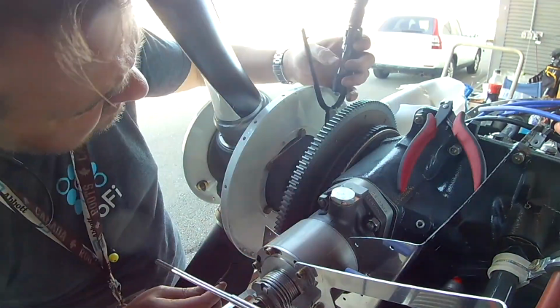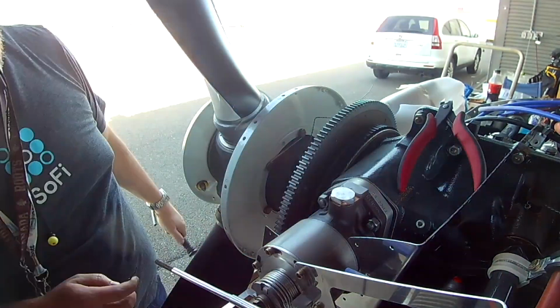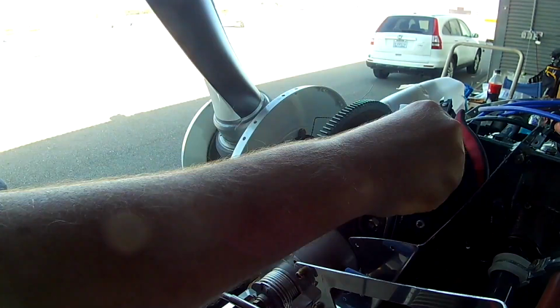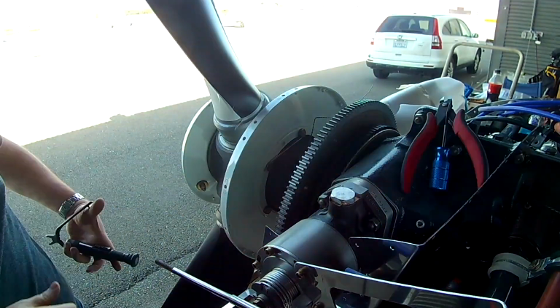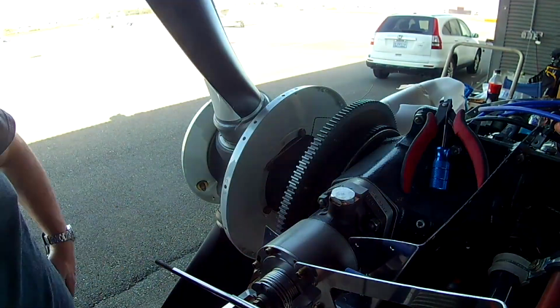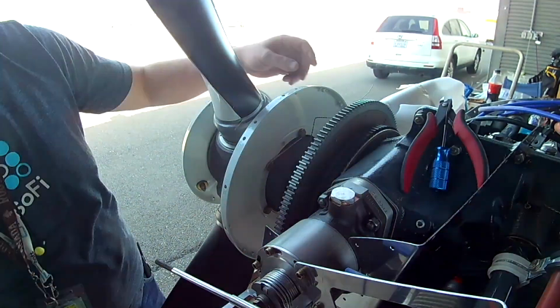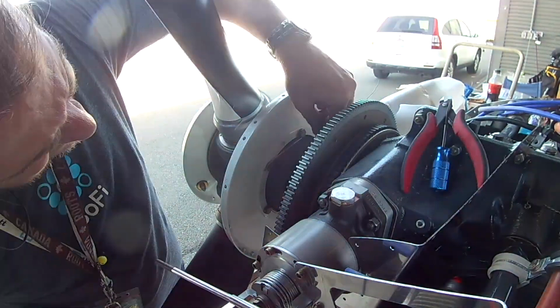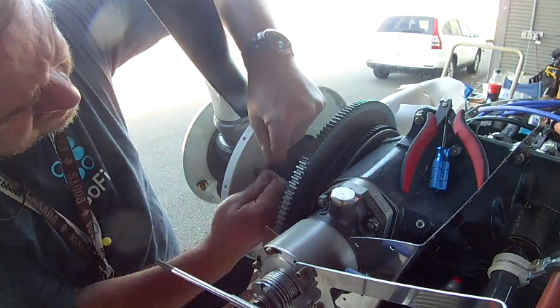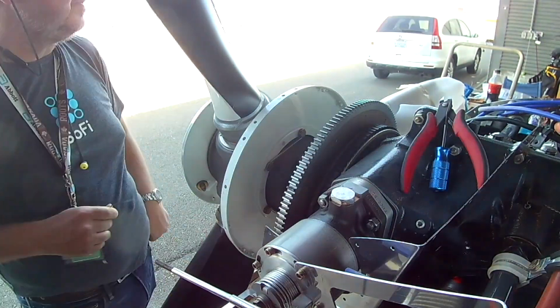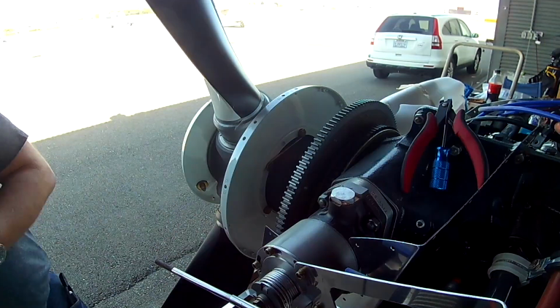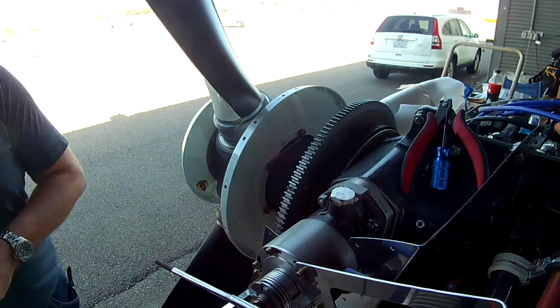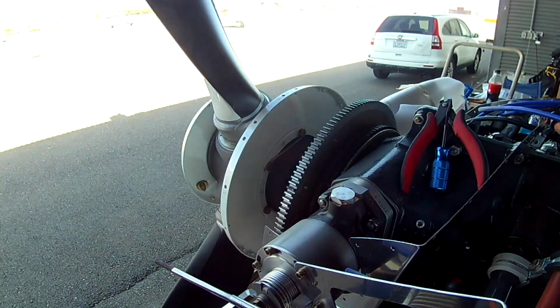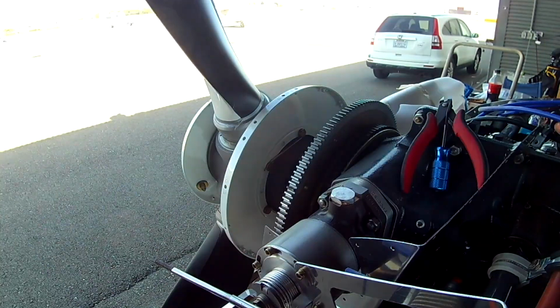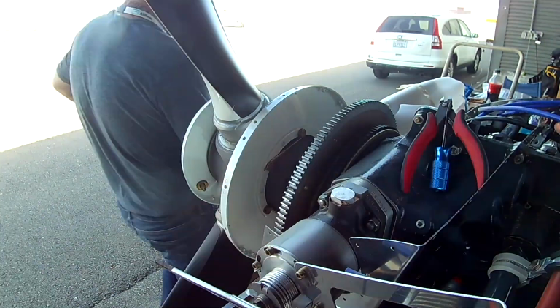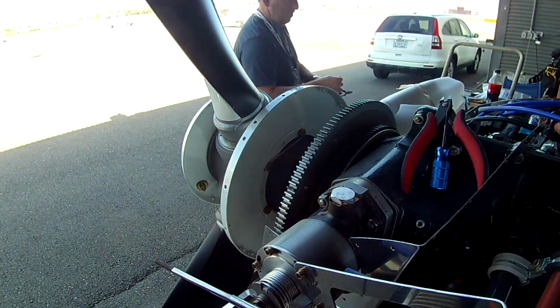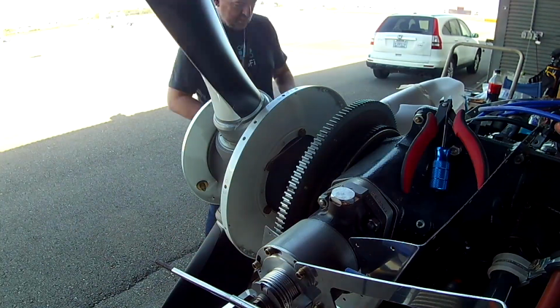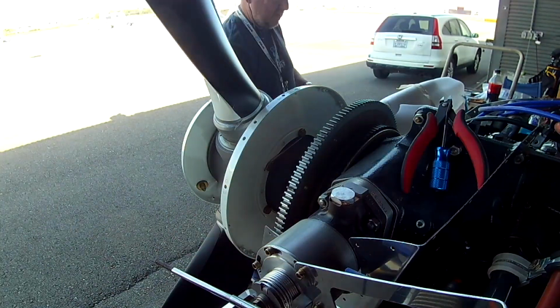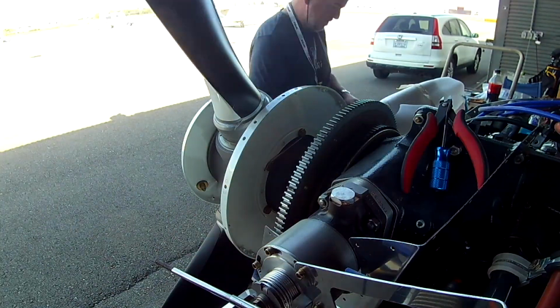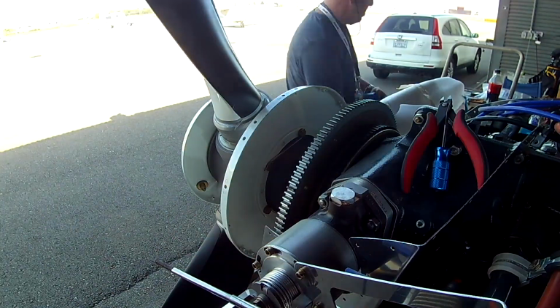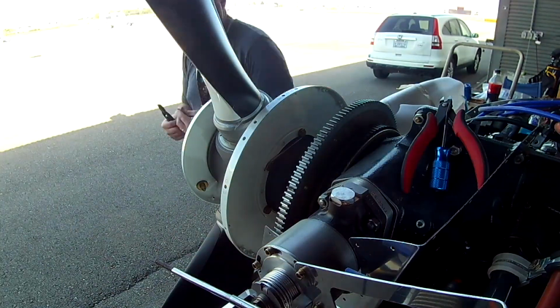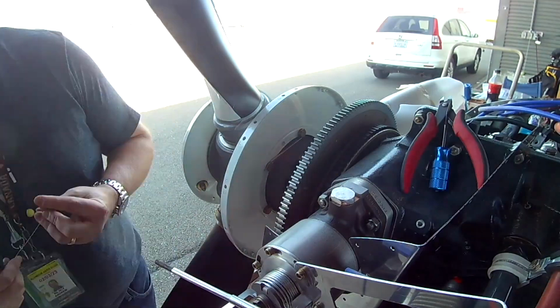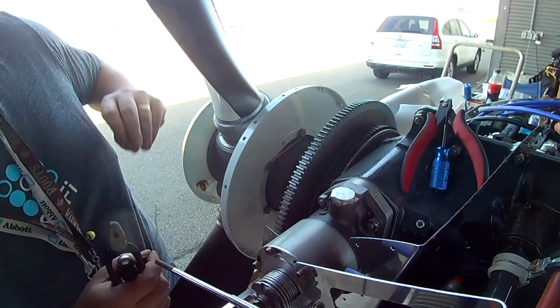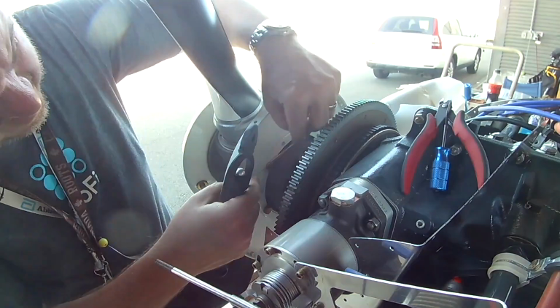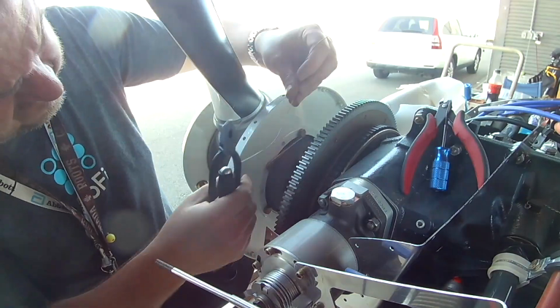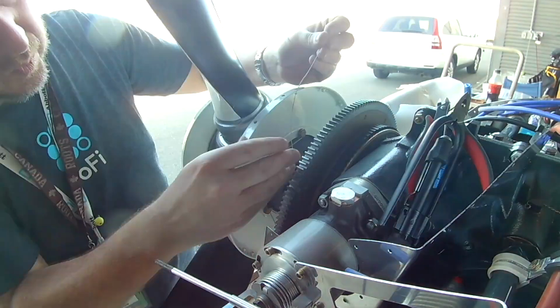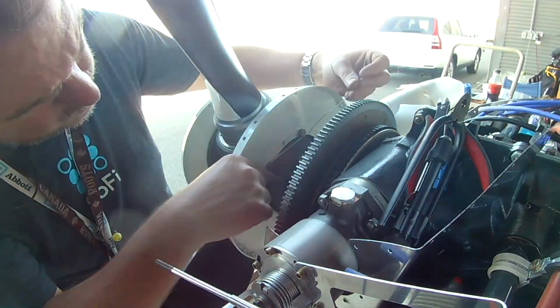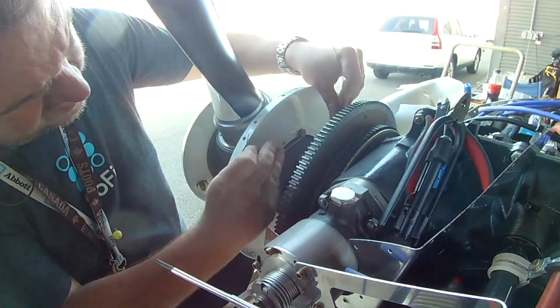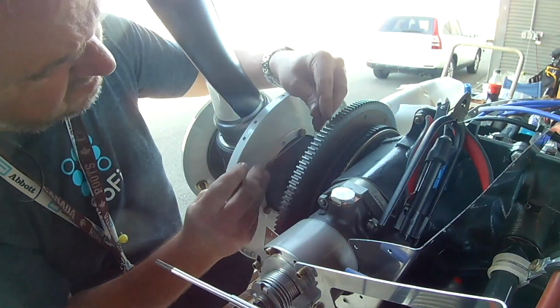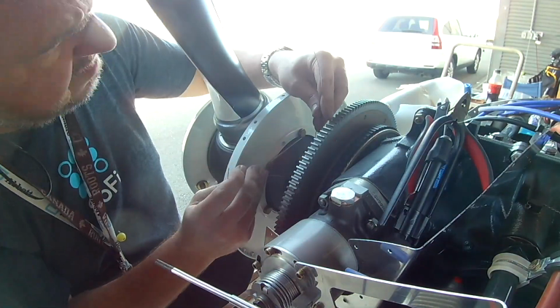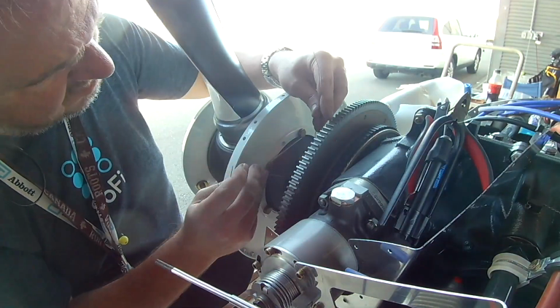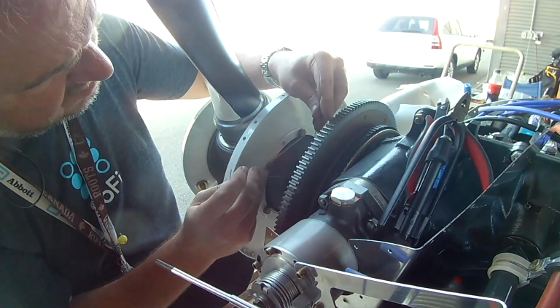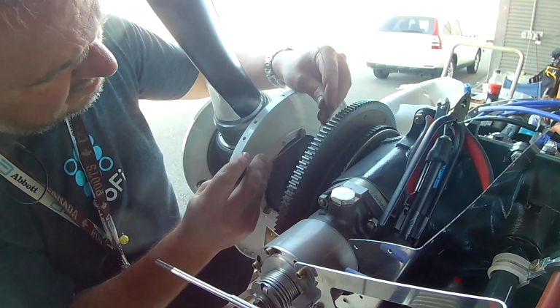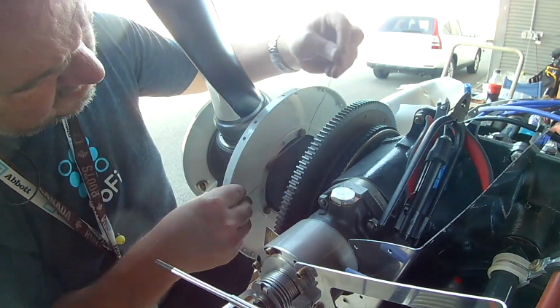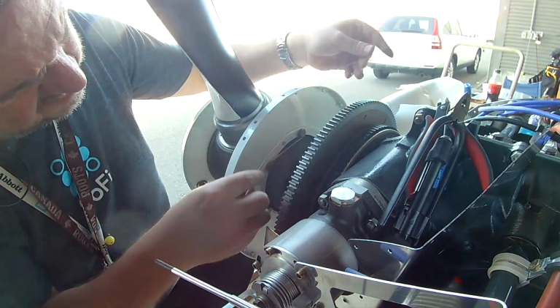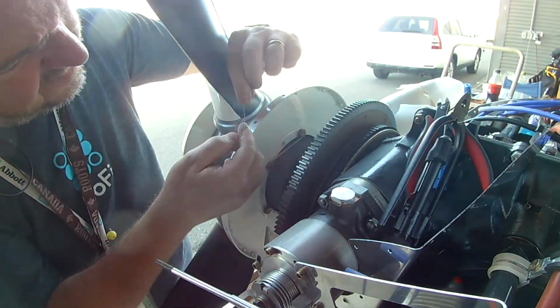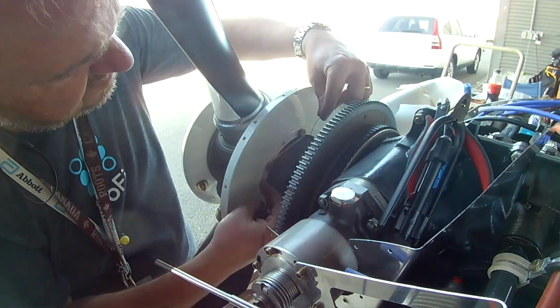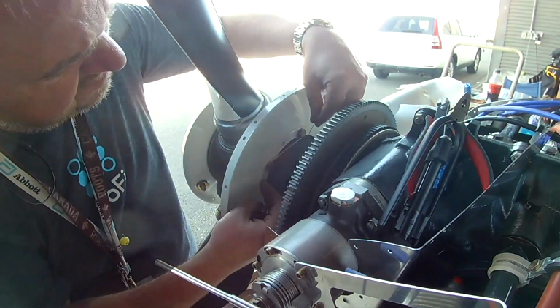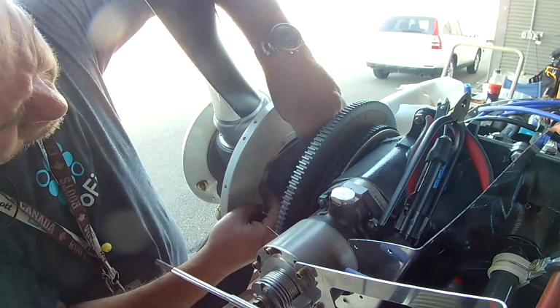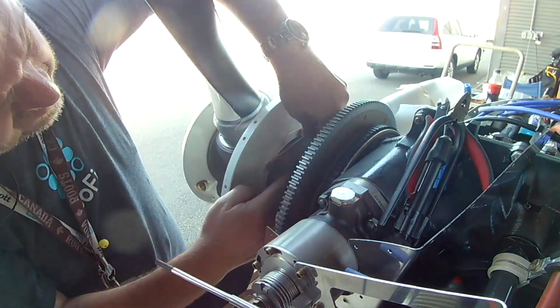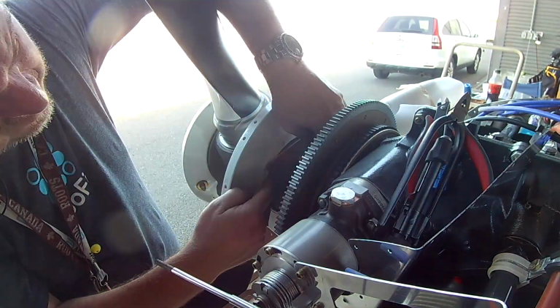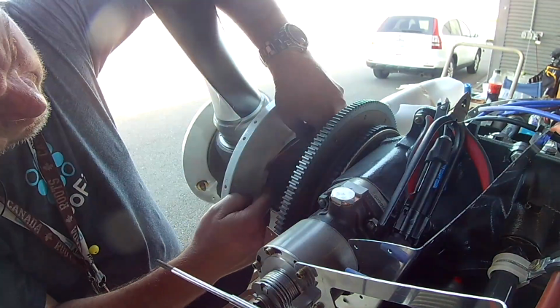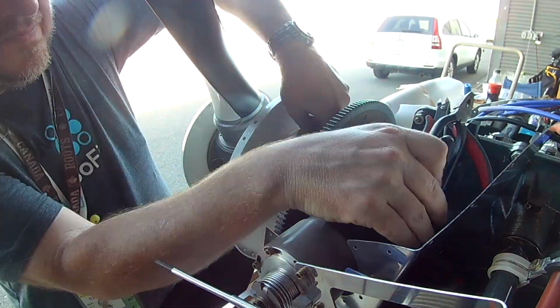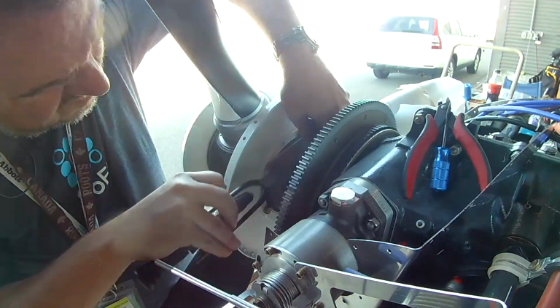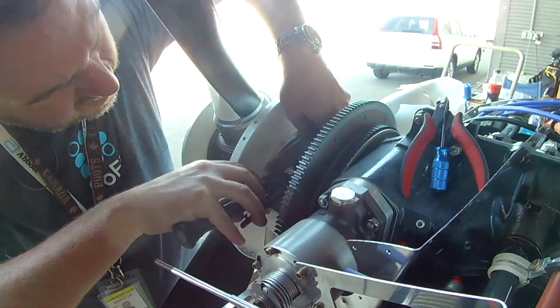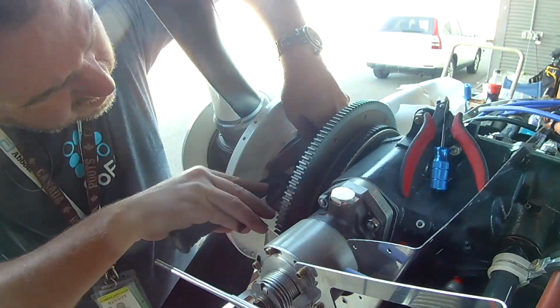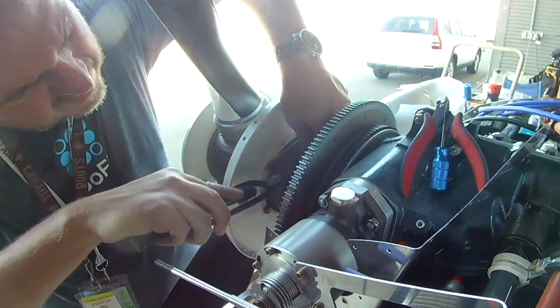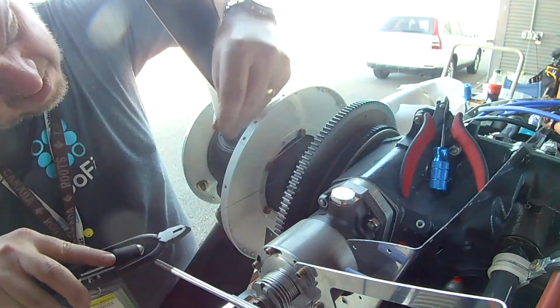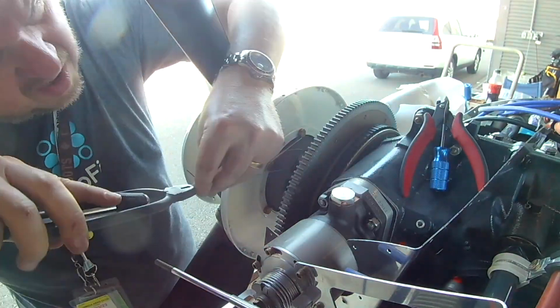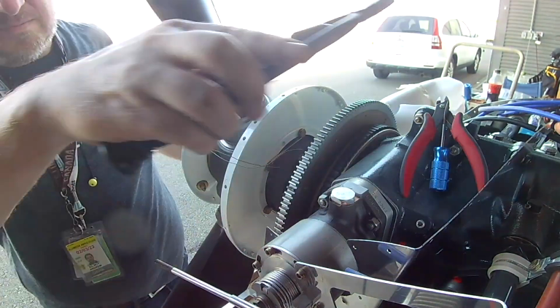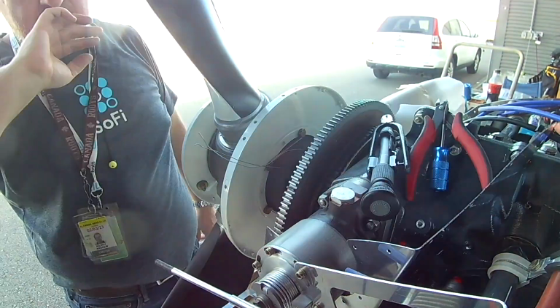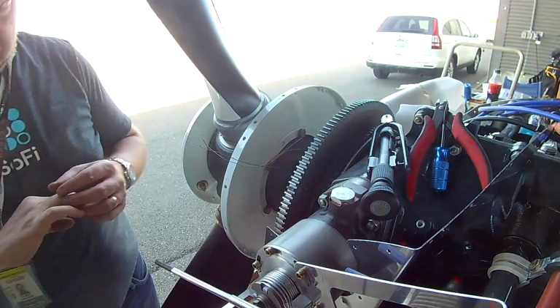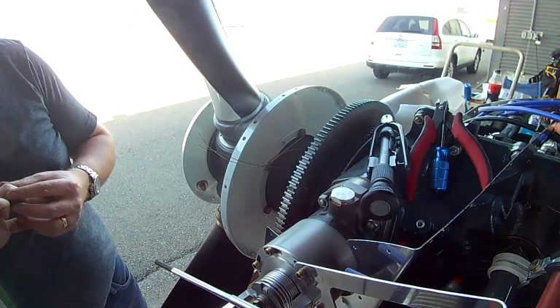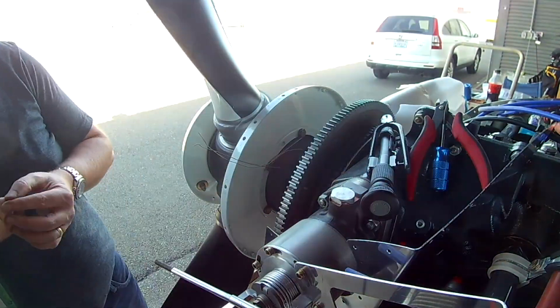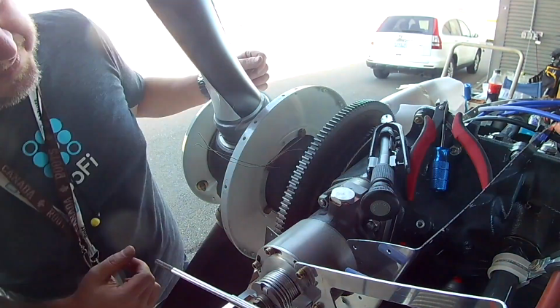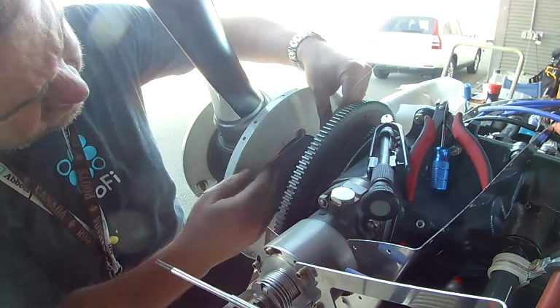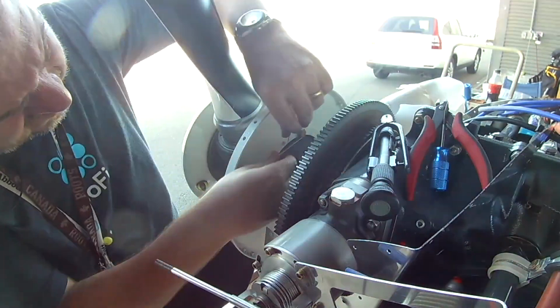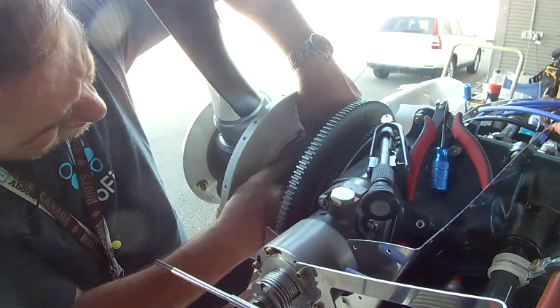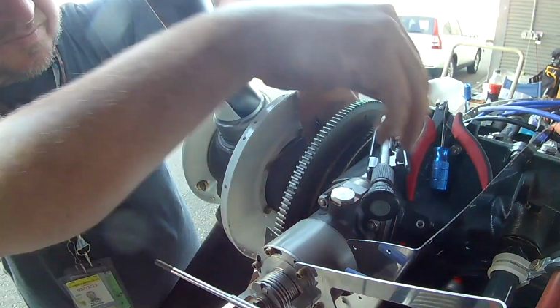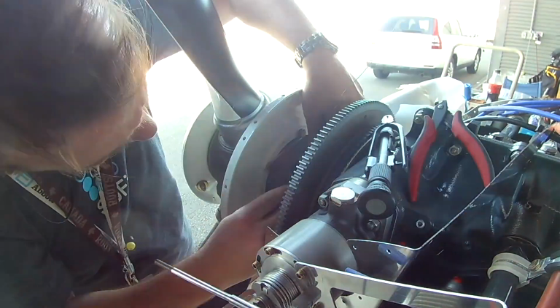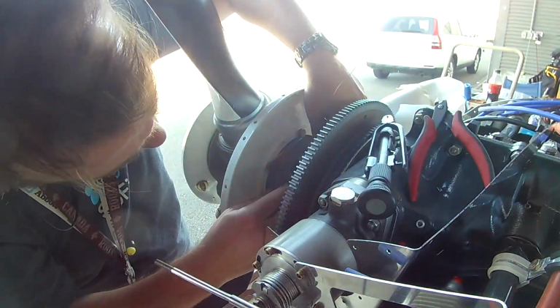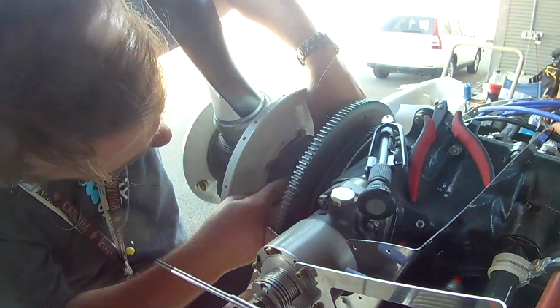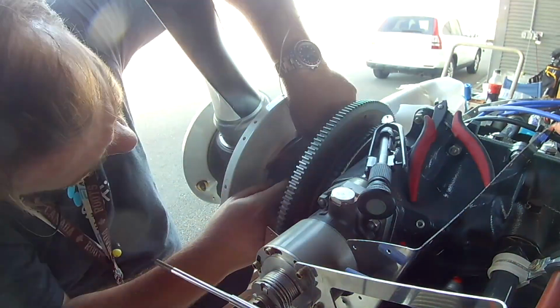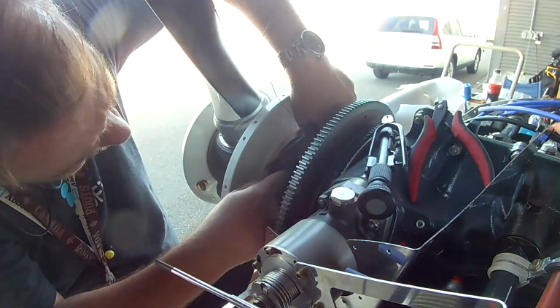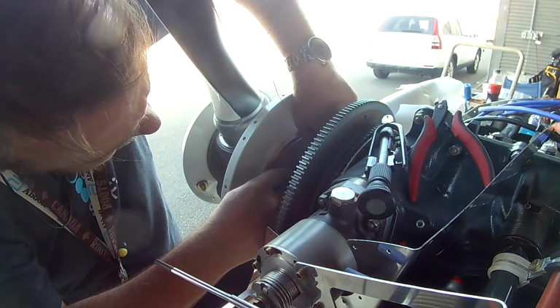Now here's the thing — oh, this is such a pain in the butt. Whoever designed this — there's a rant against whoever designed this.